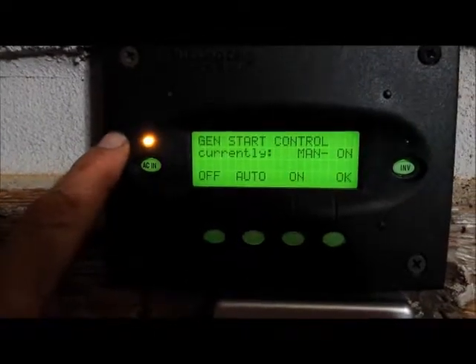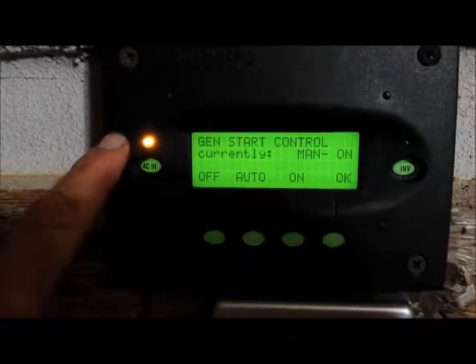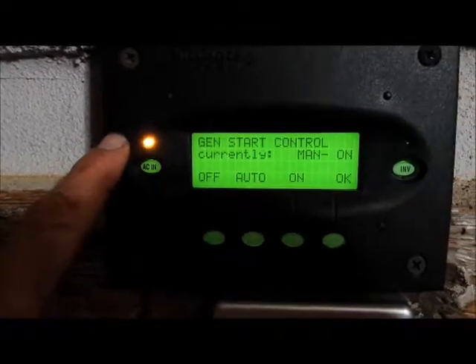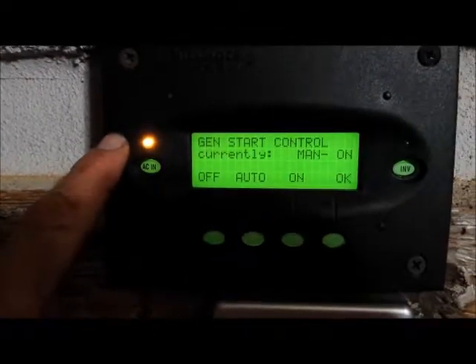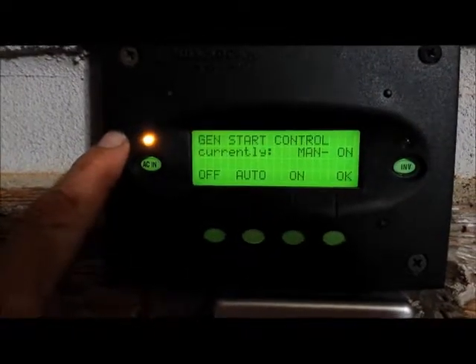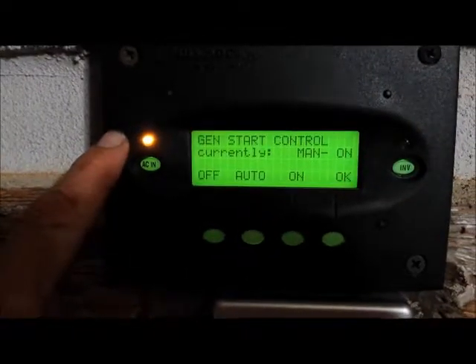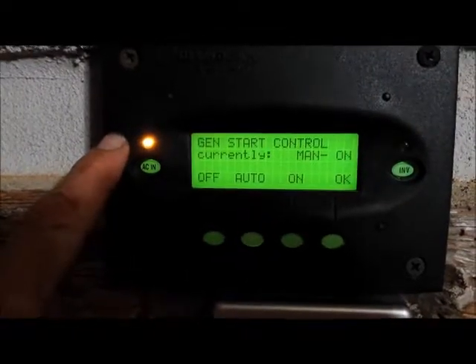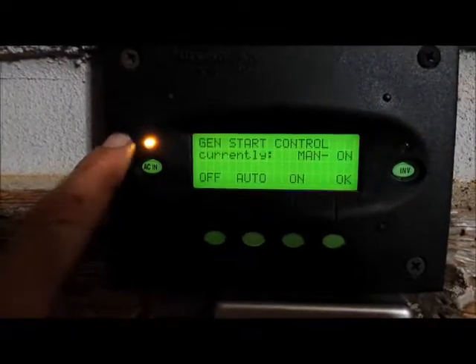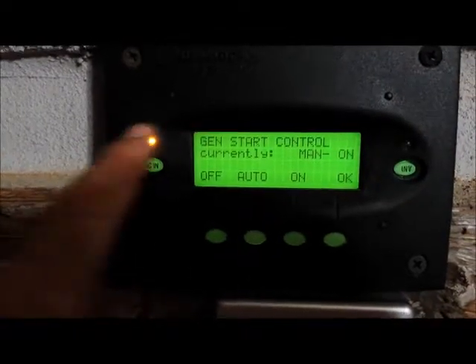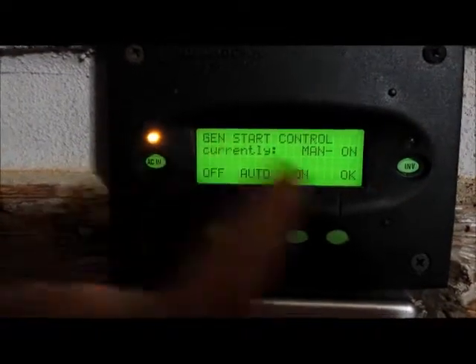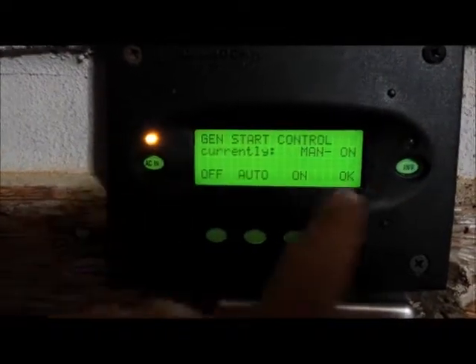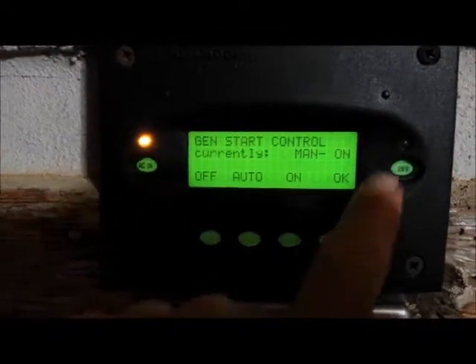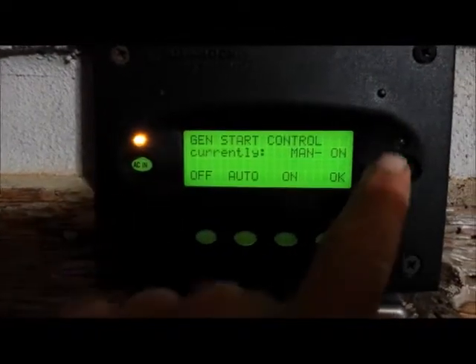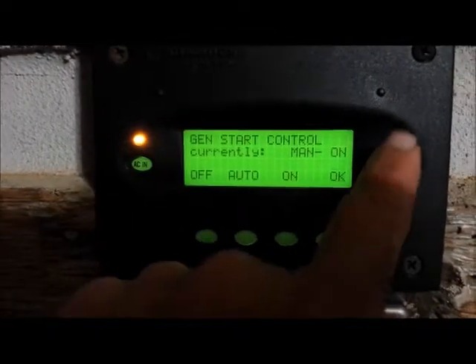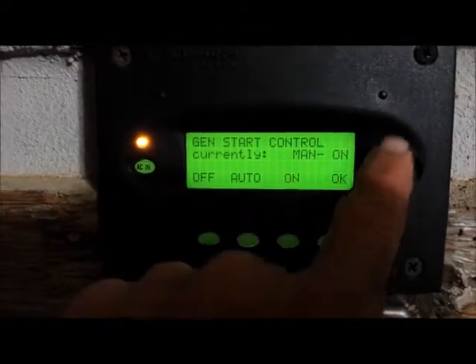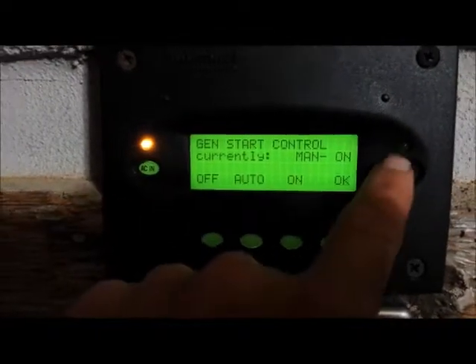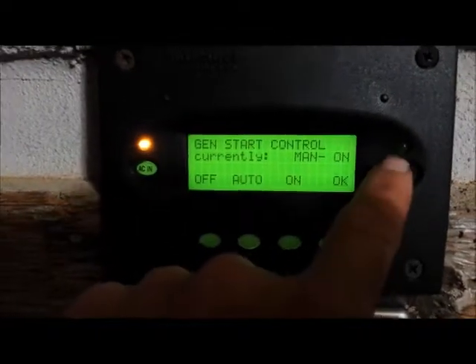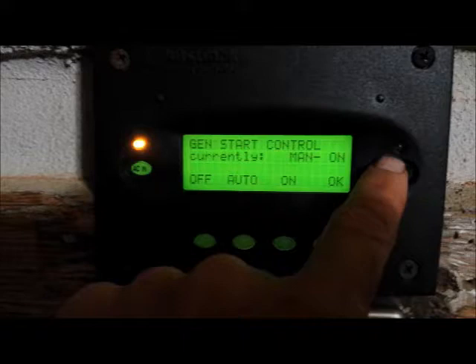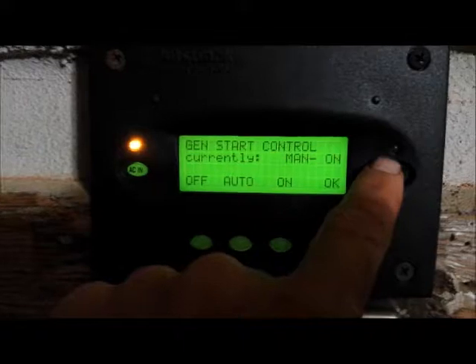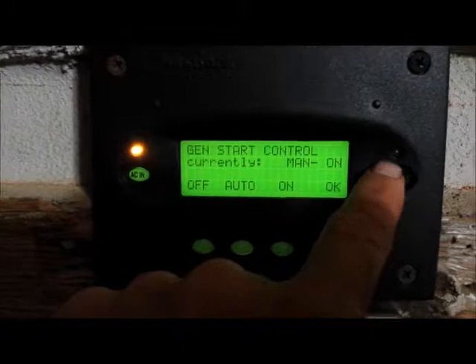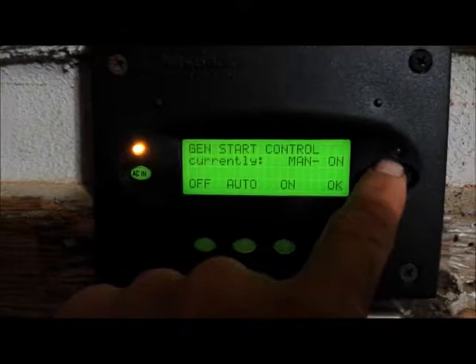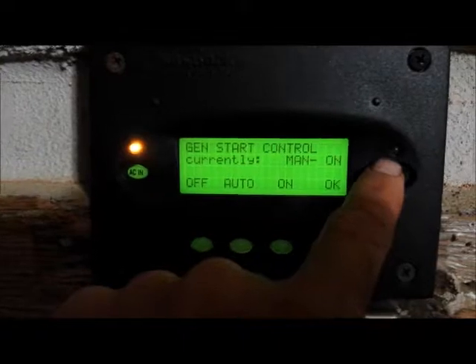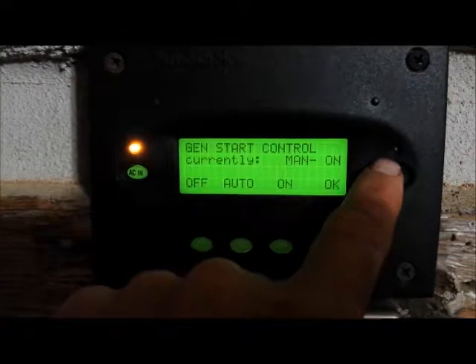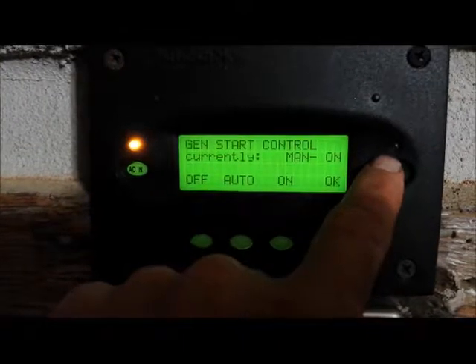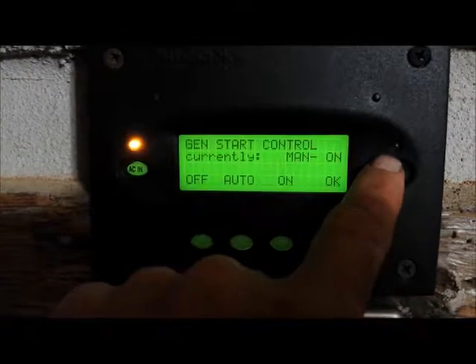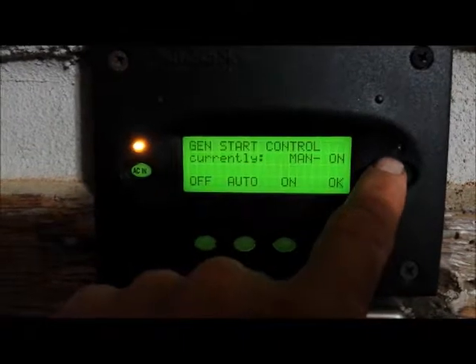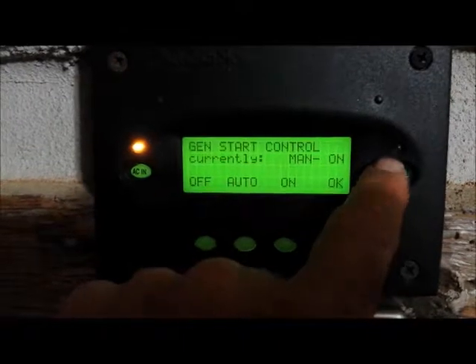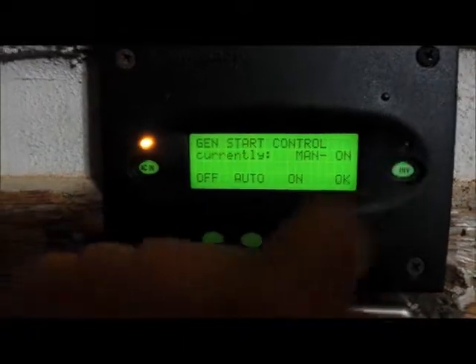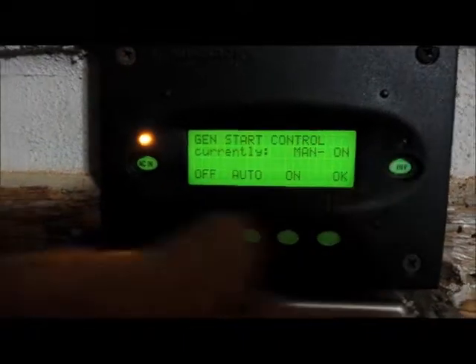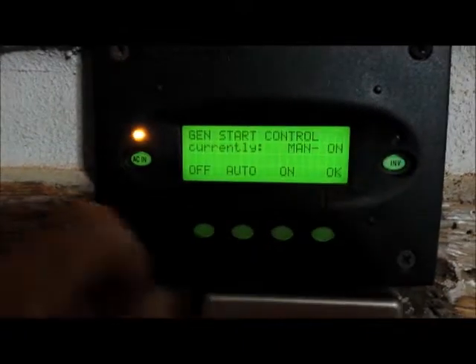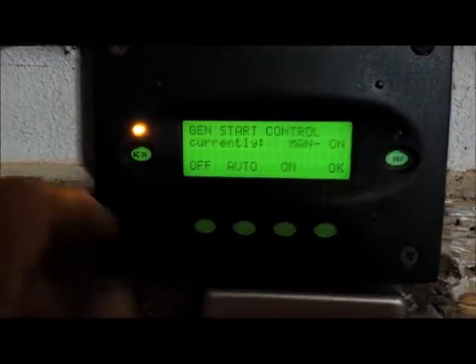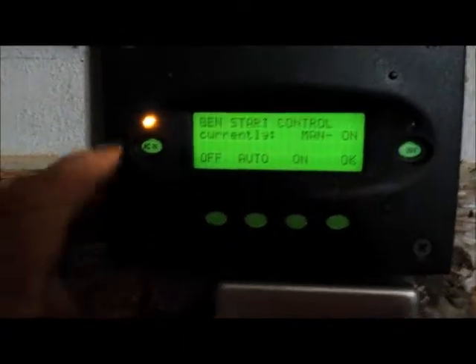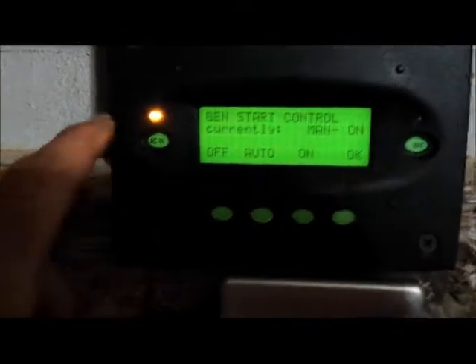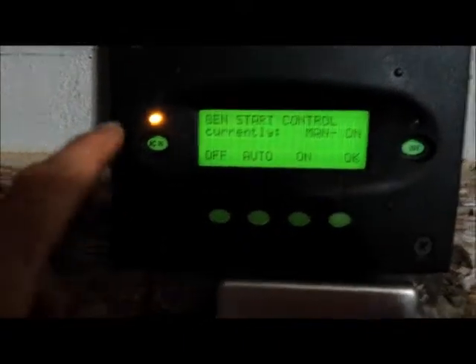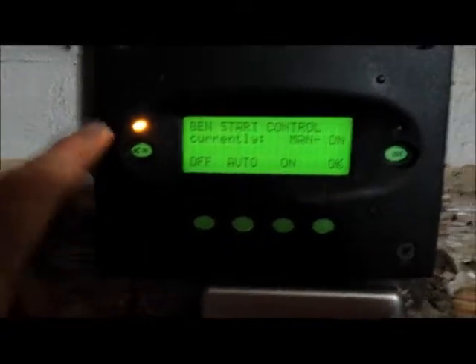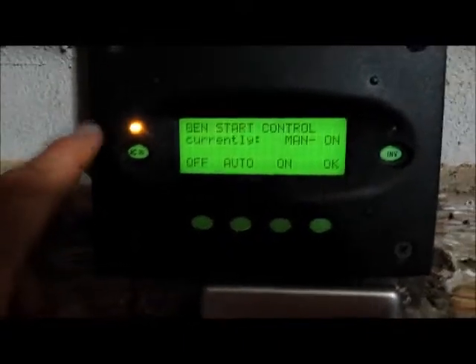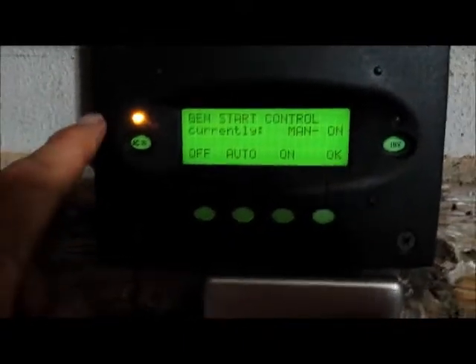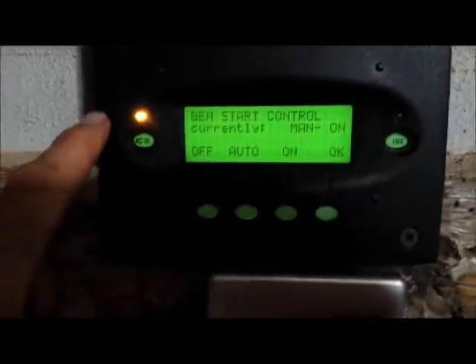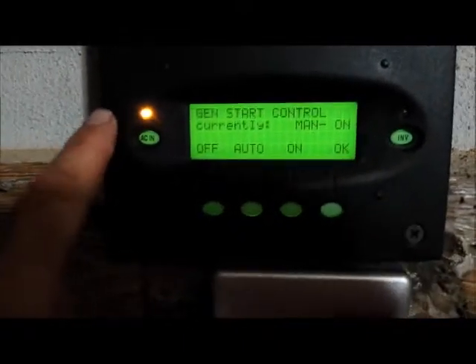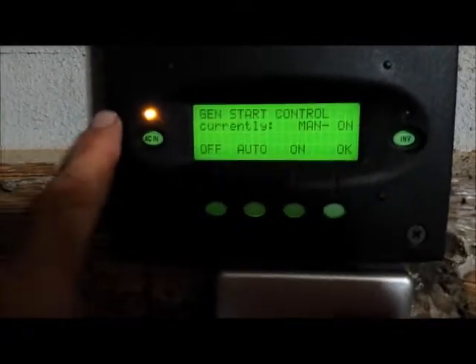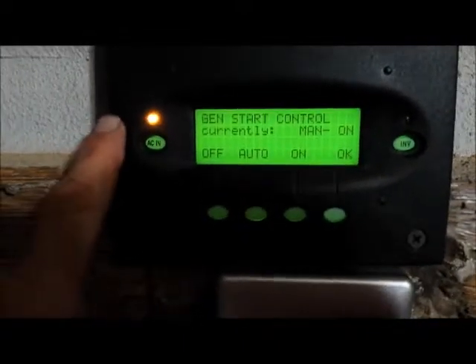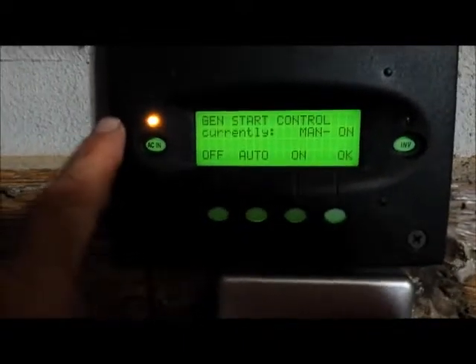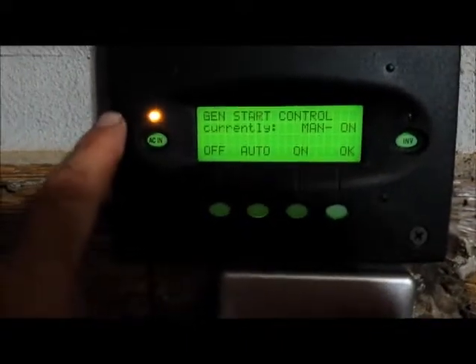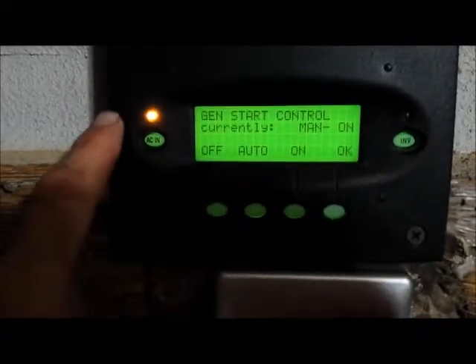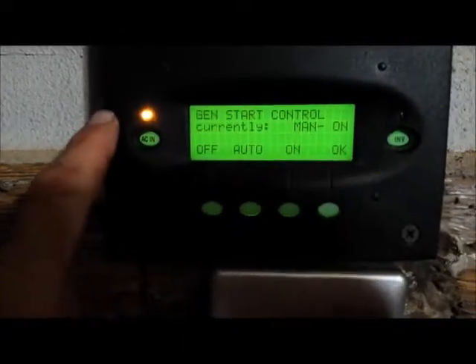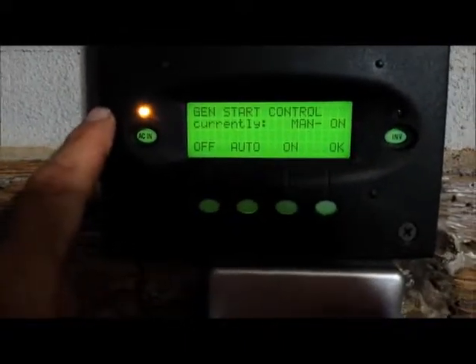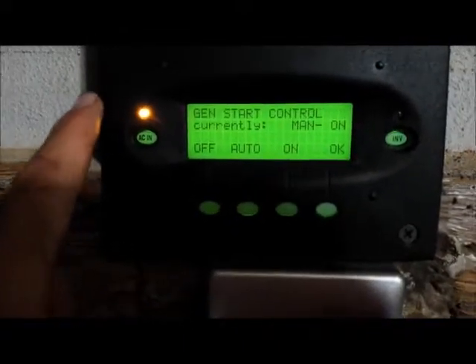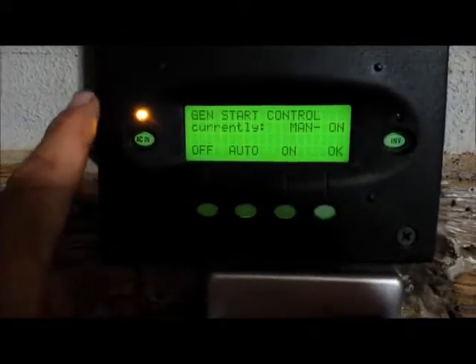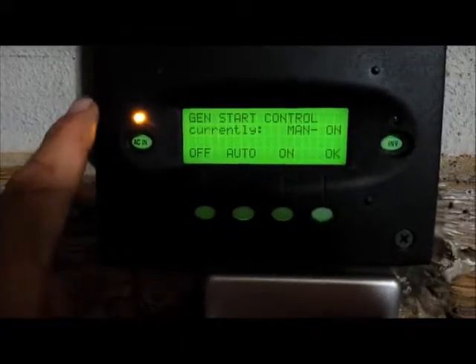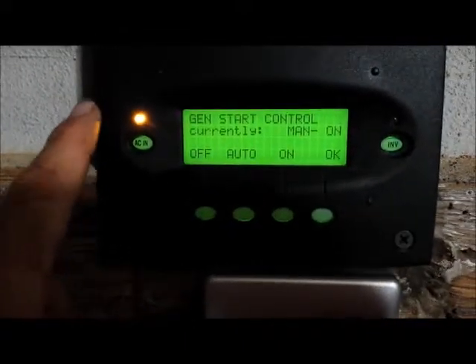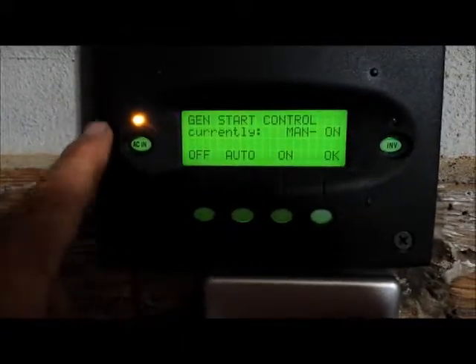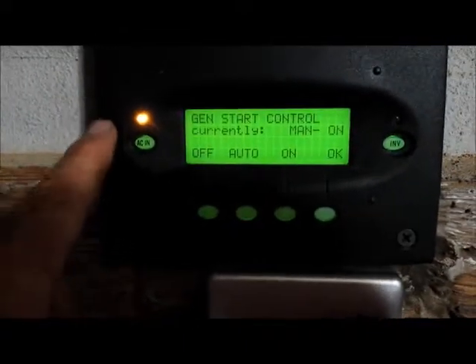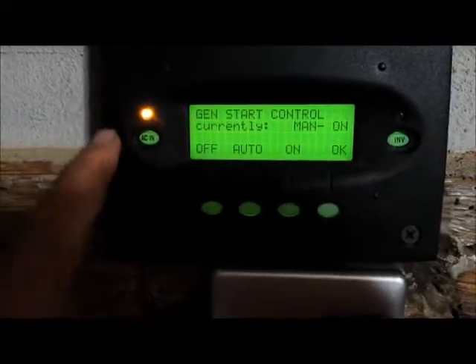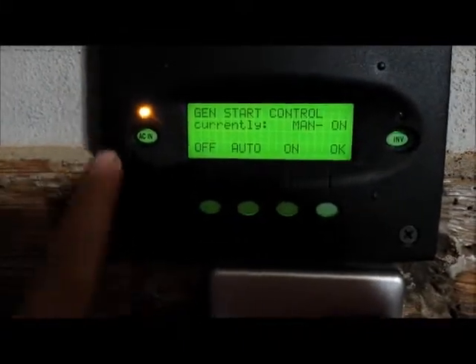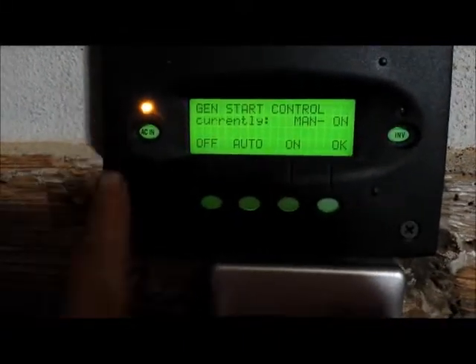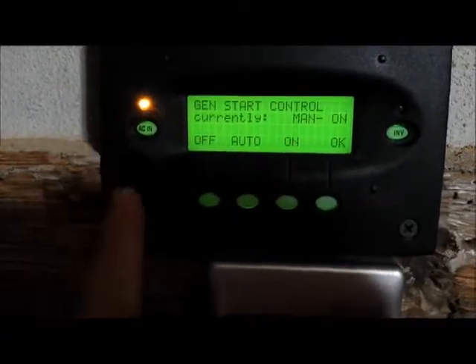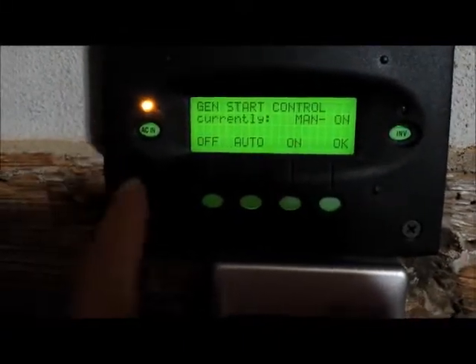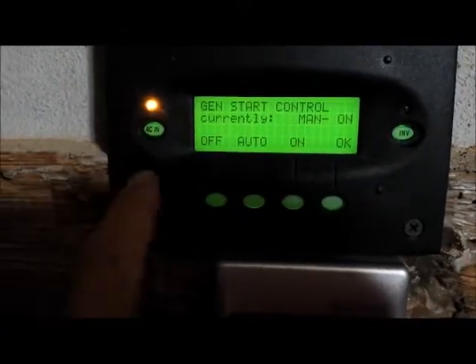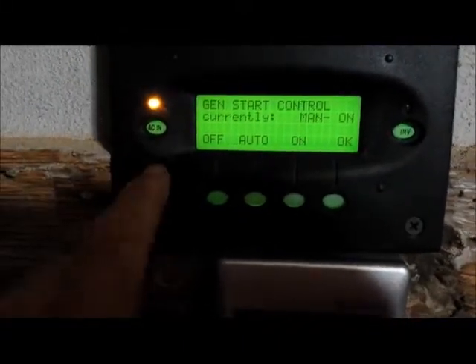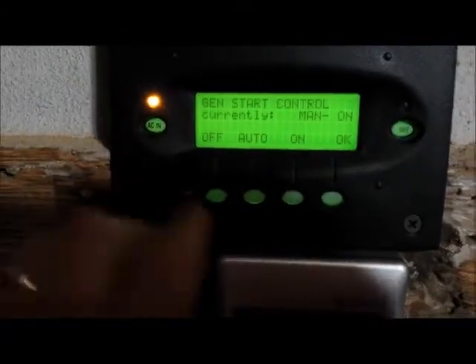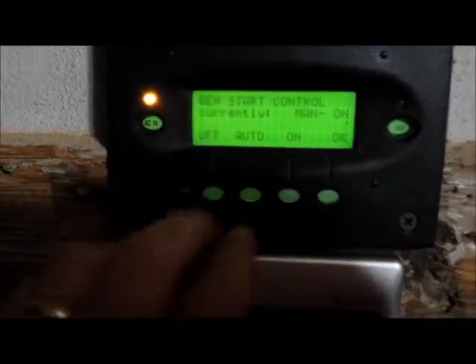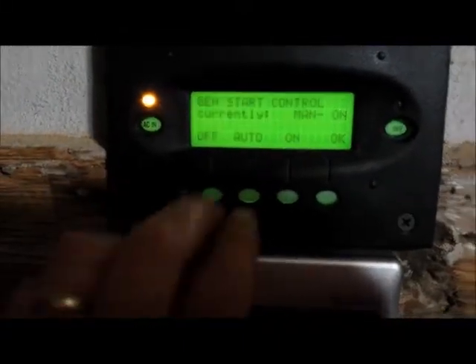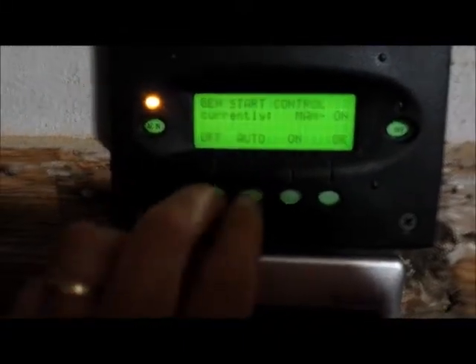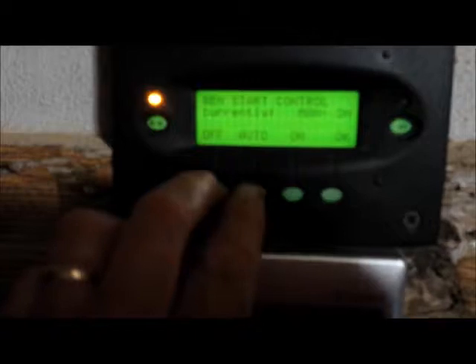There it goes. The inverter light is out. Now the generator is carrying the loads as well as charging the battery.